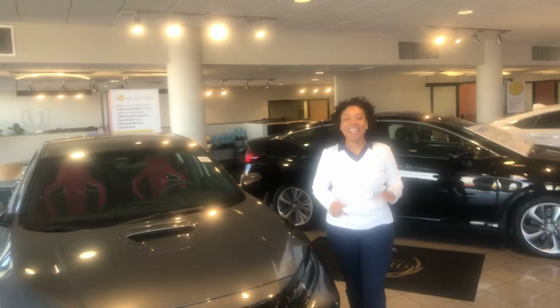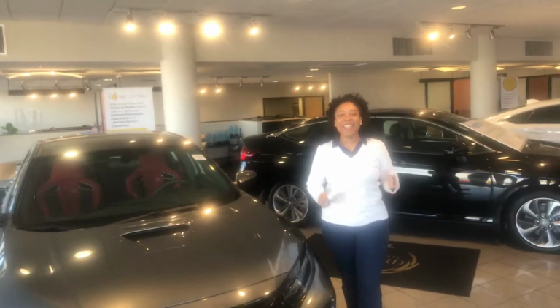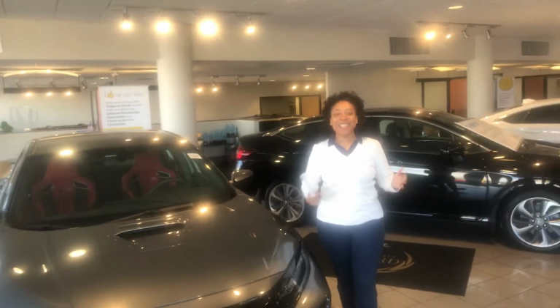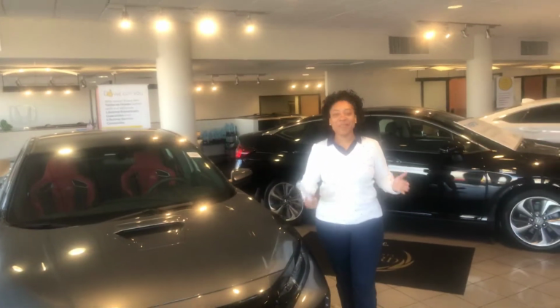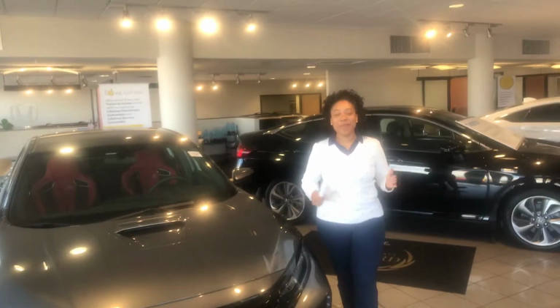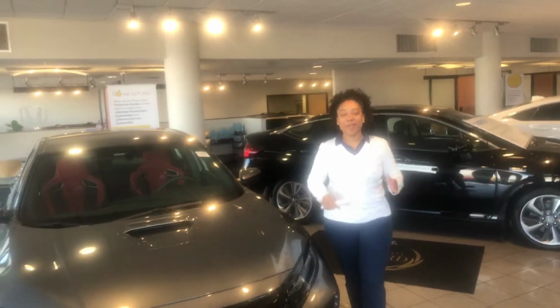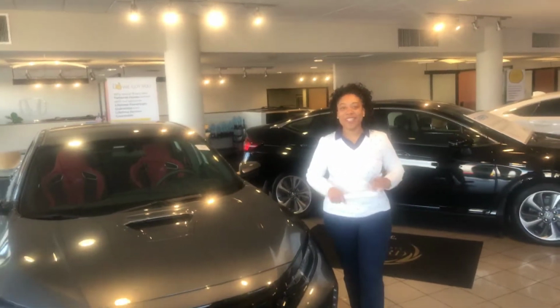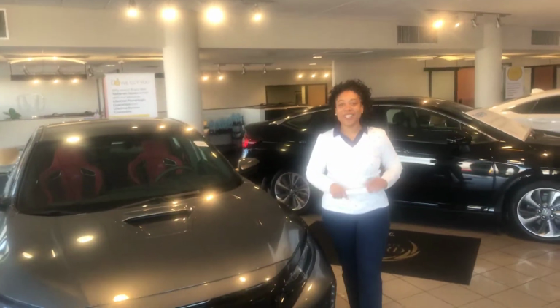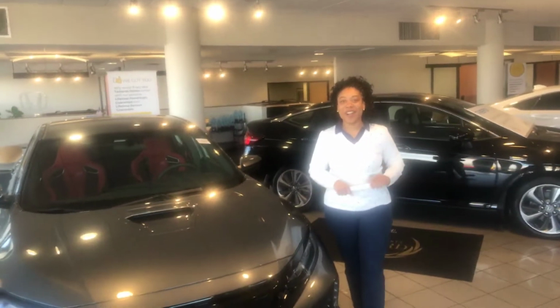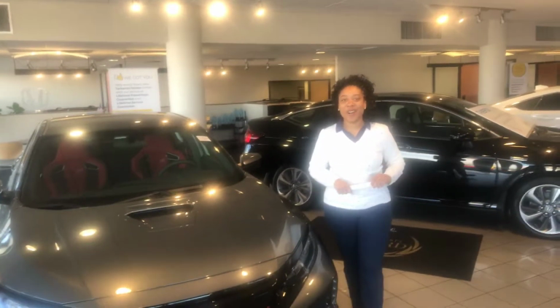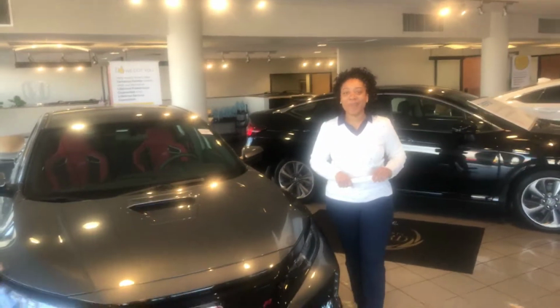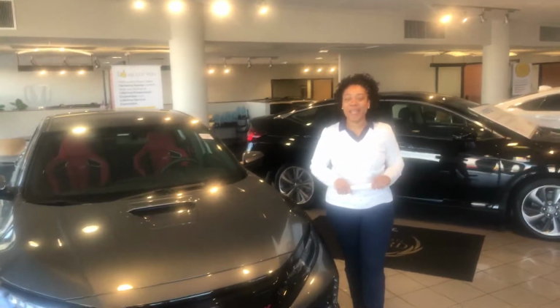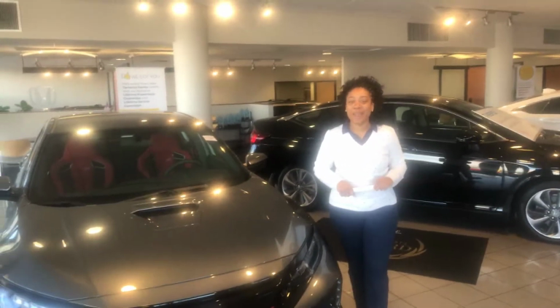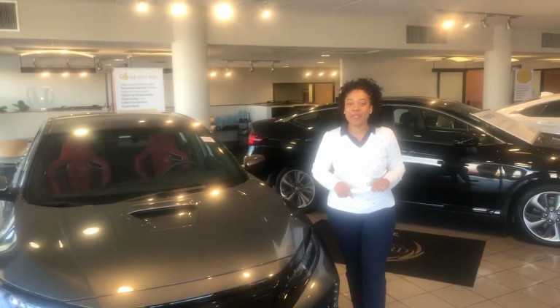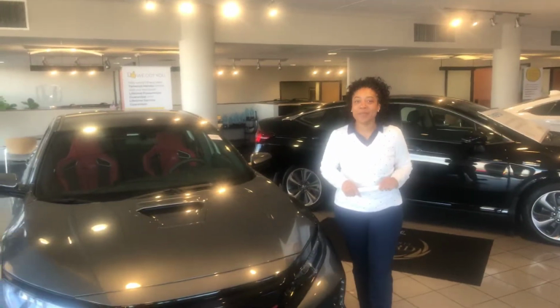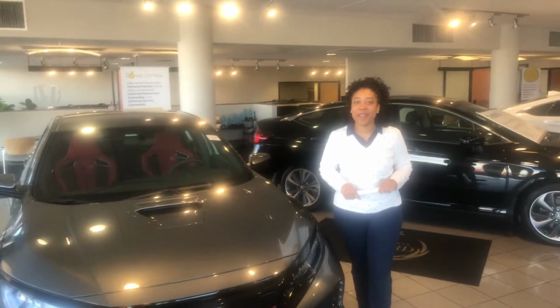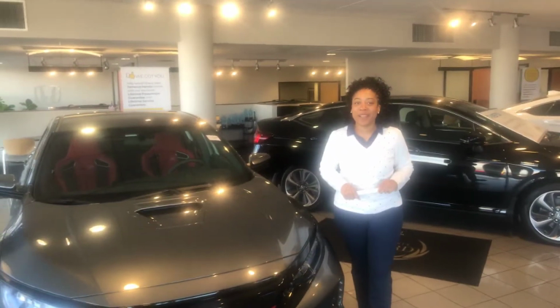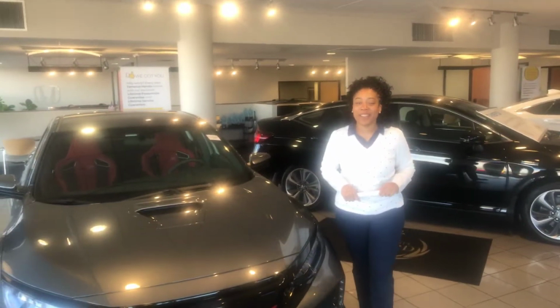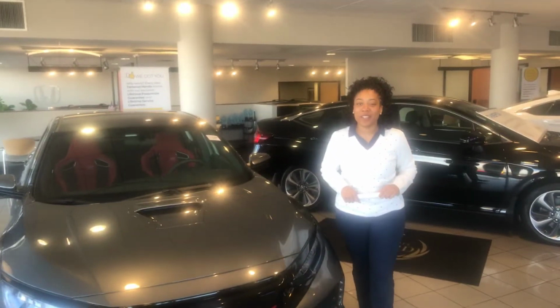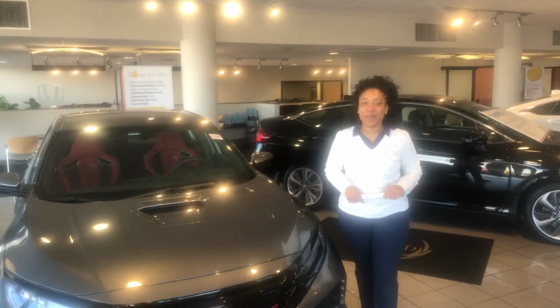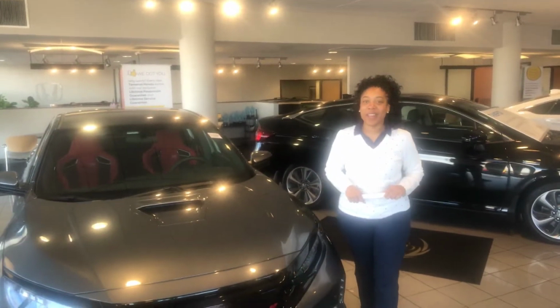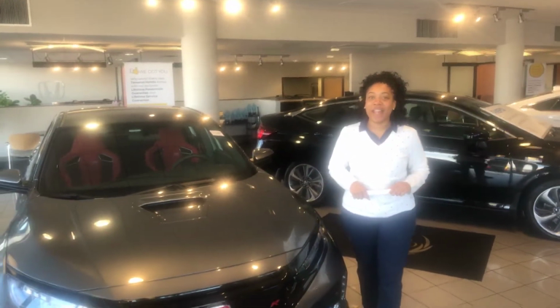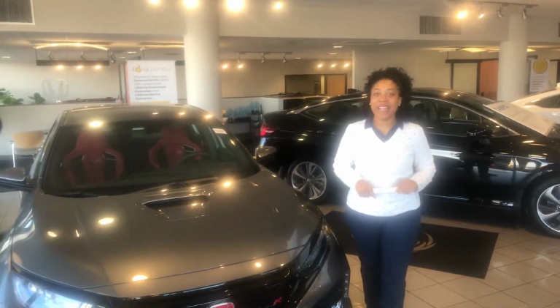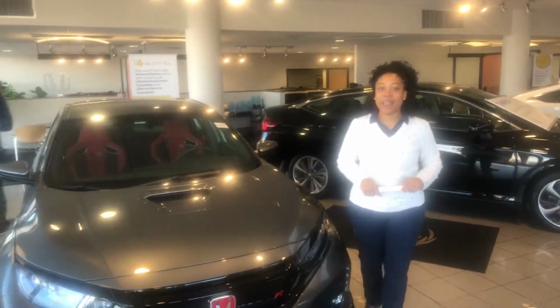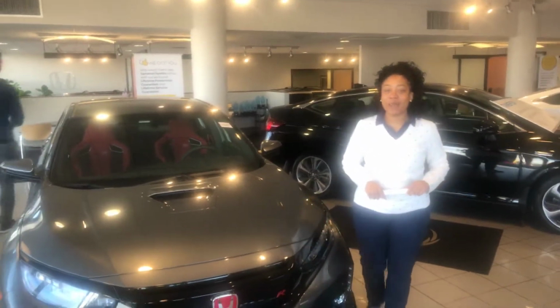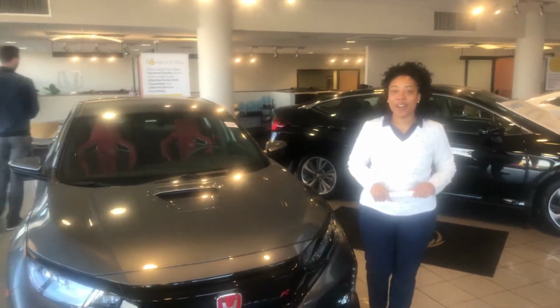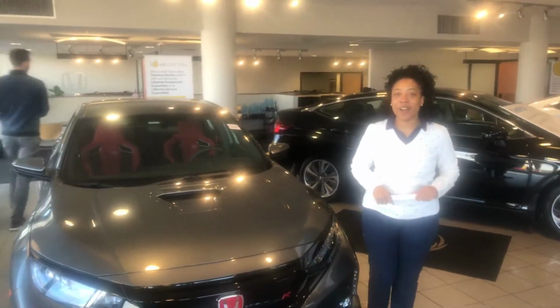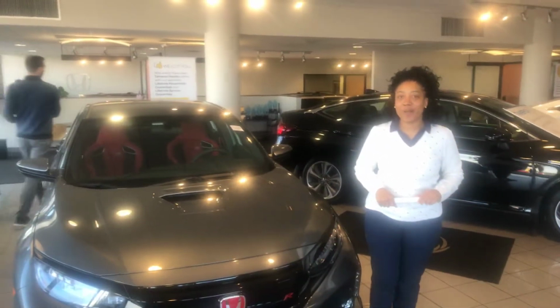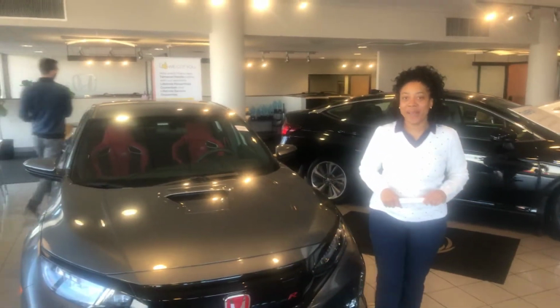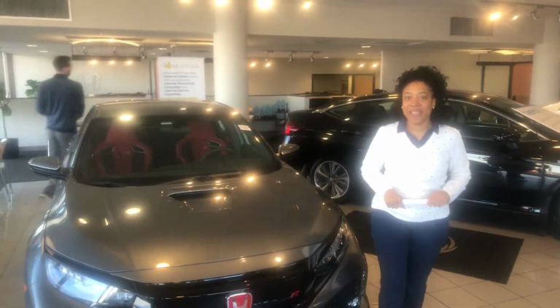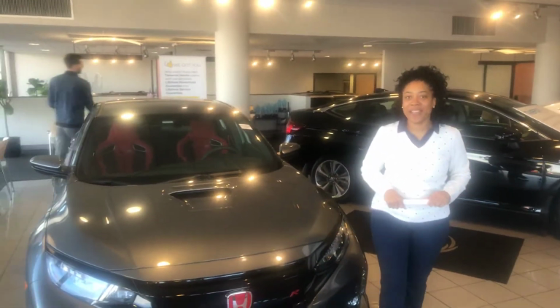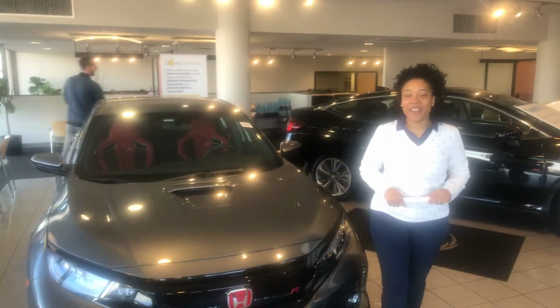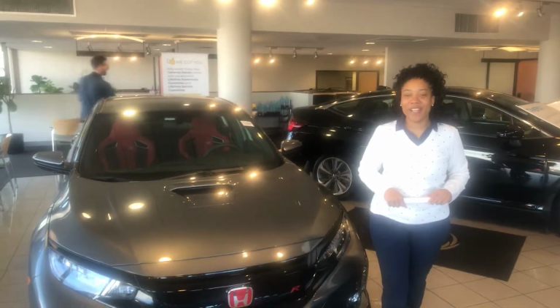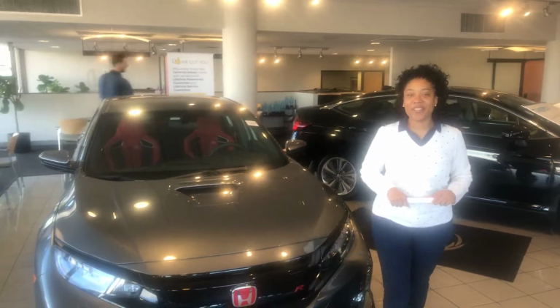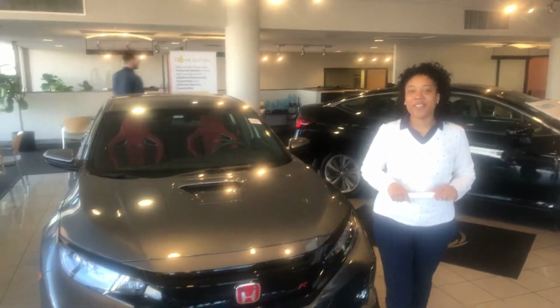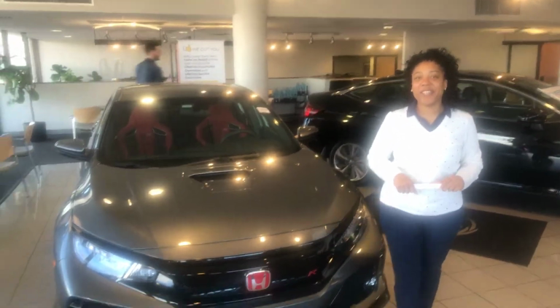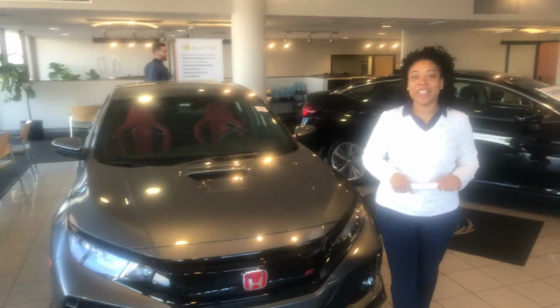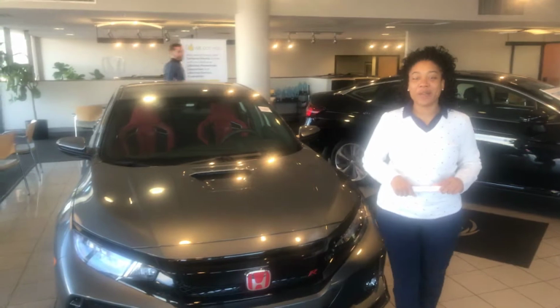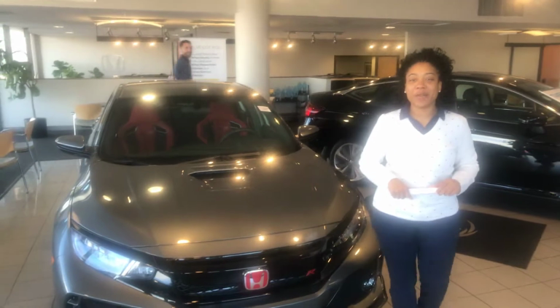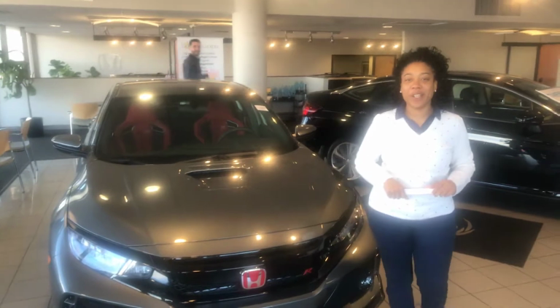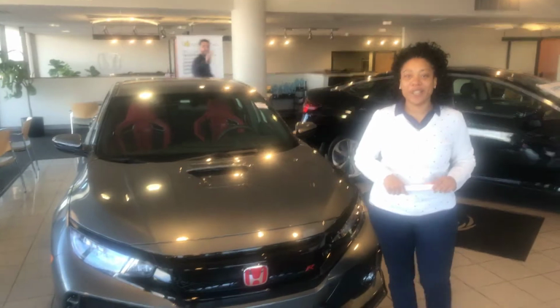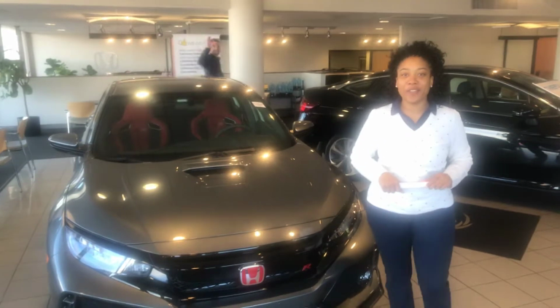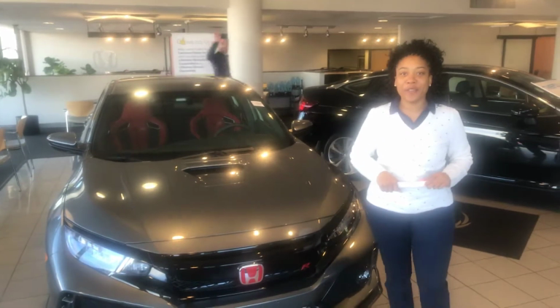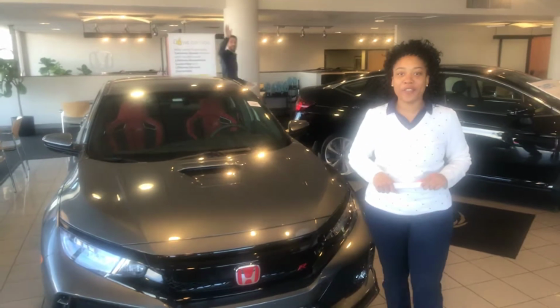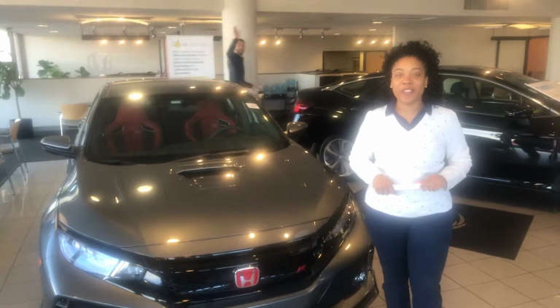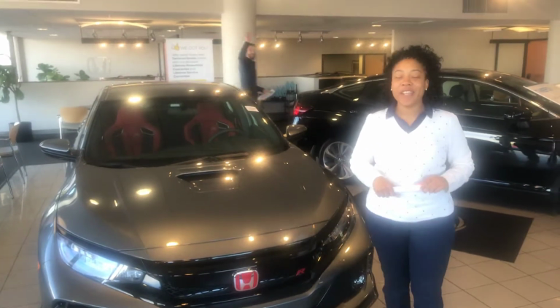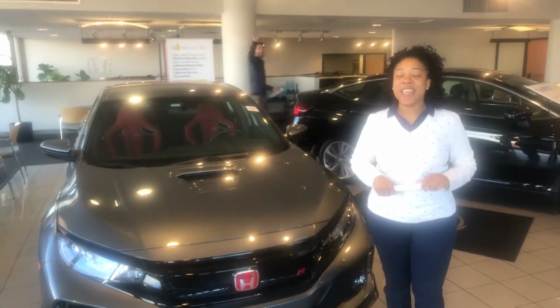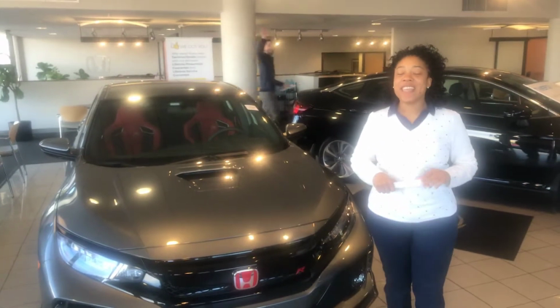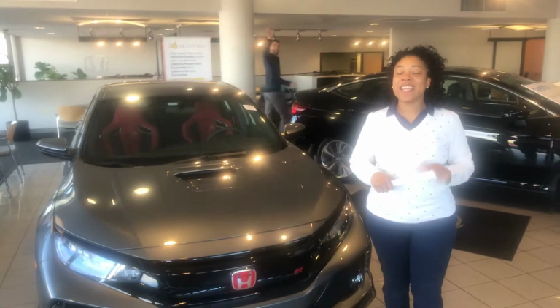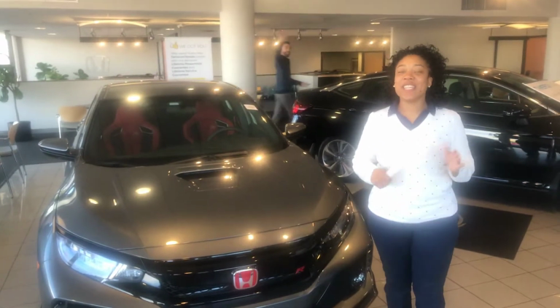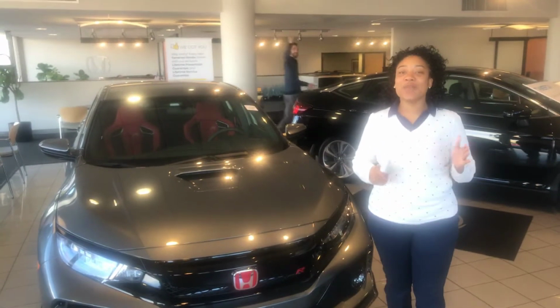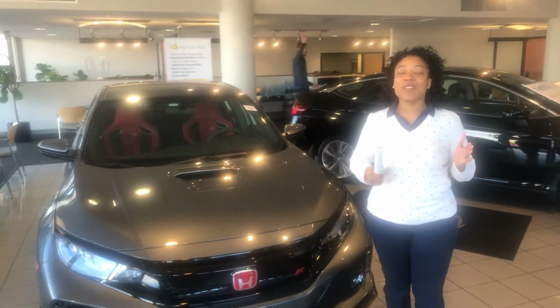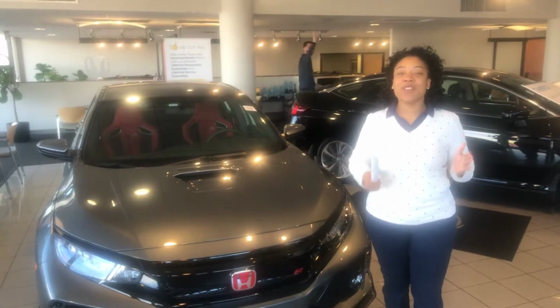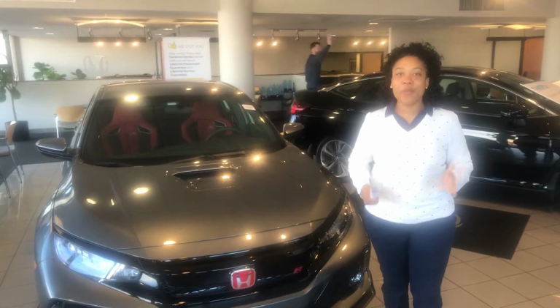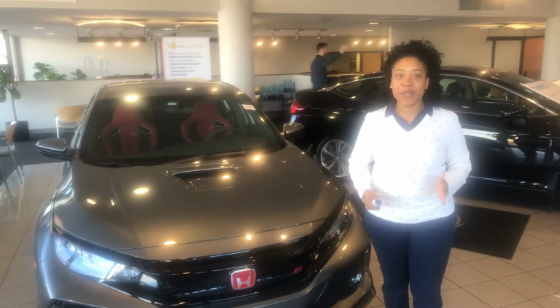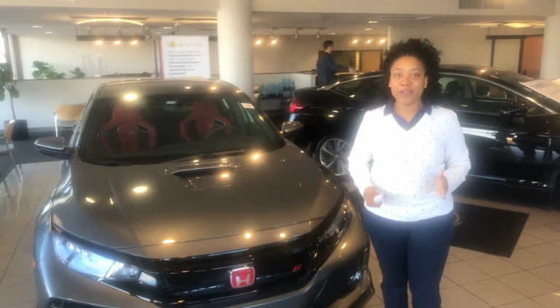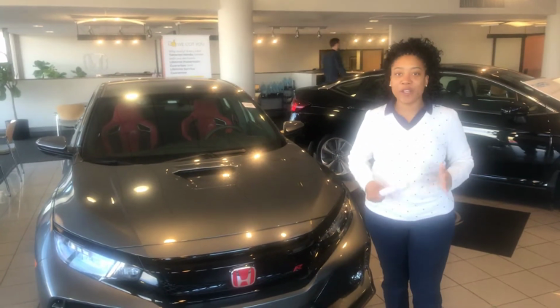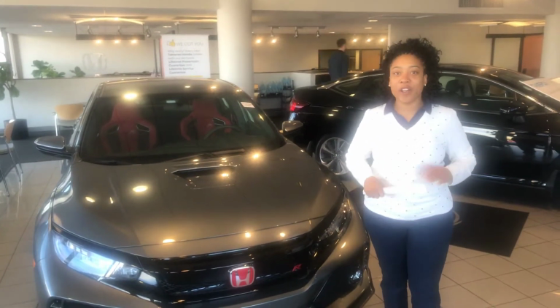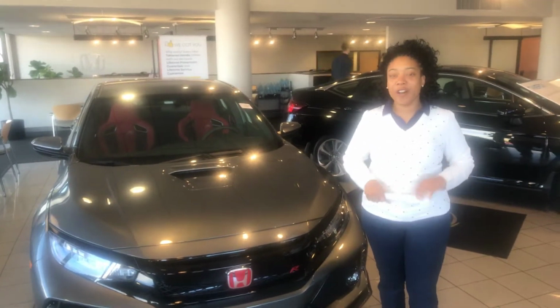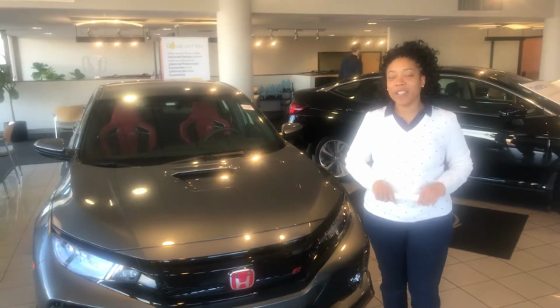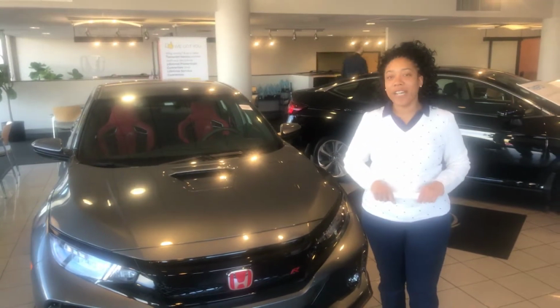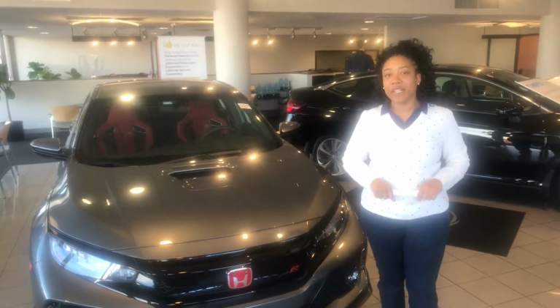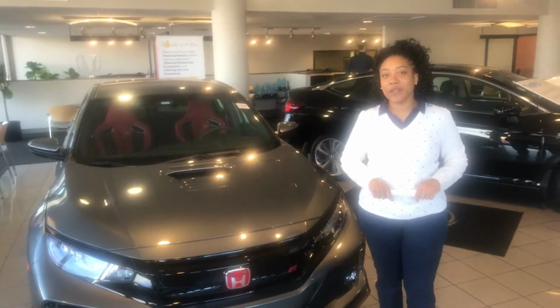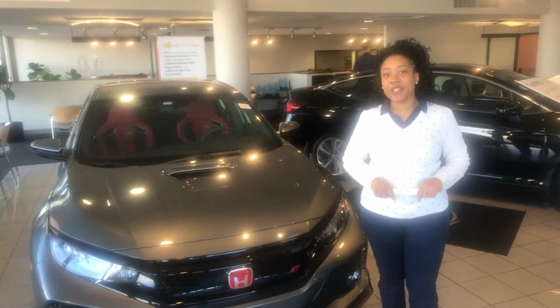Good morning, Shara. My name is Mary Elizabeth. I am your auto buying advisor here at Tamron Honda of Hoover. Thank you so much for your online opportunity.